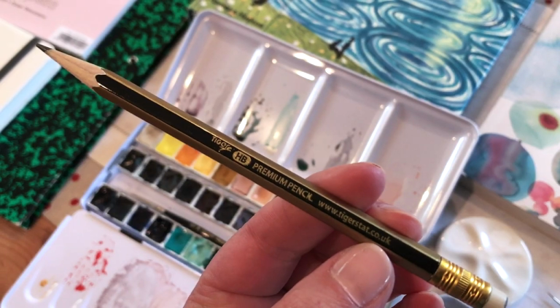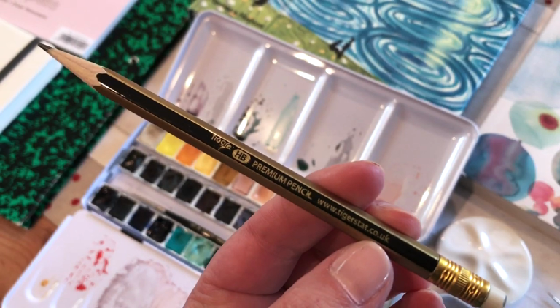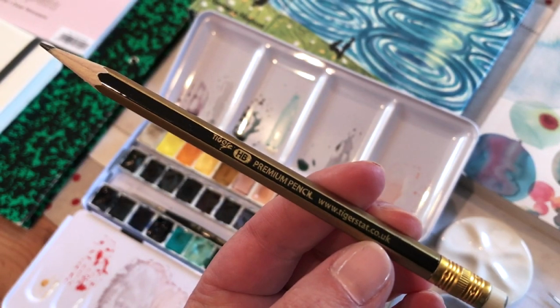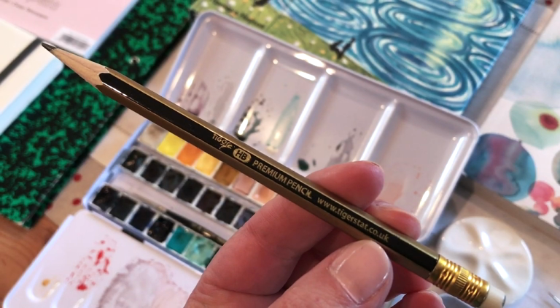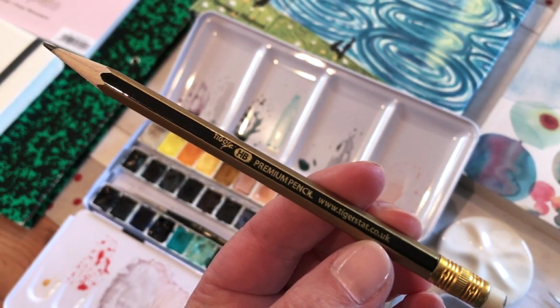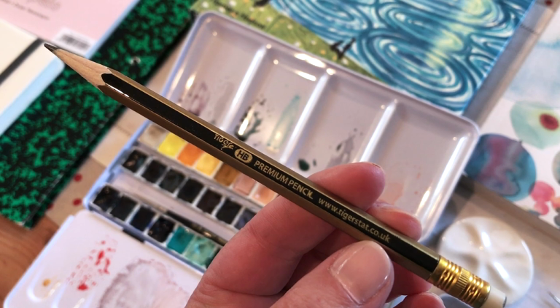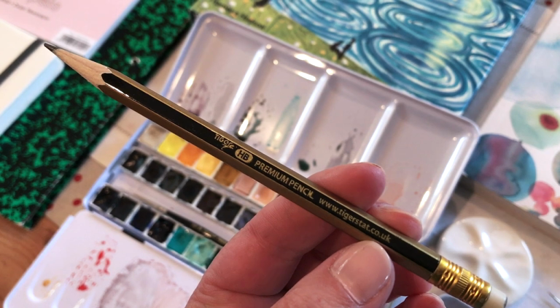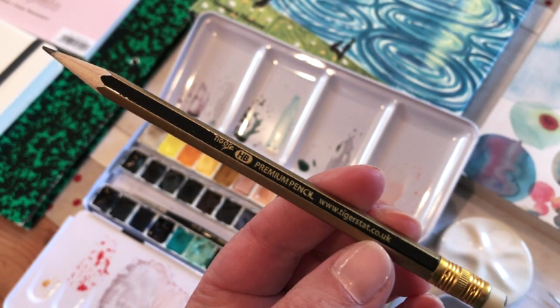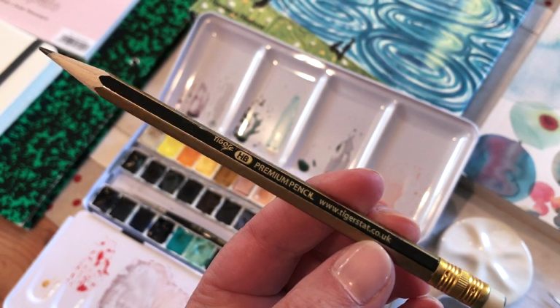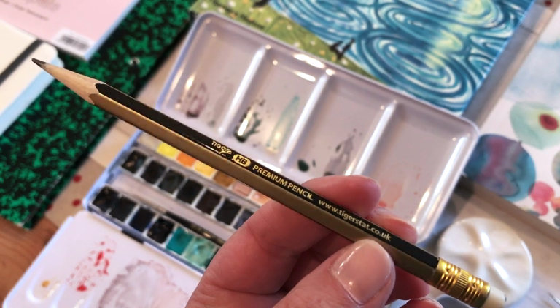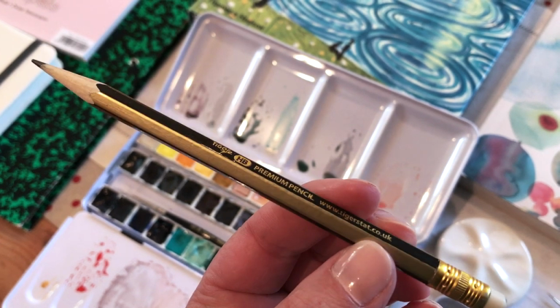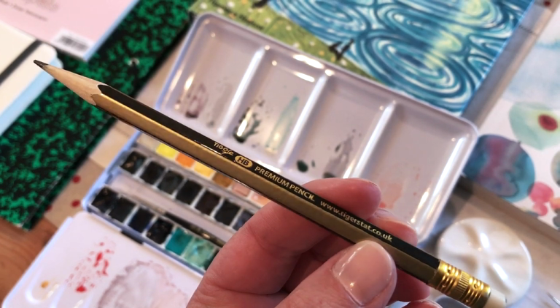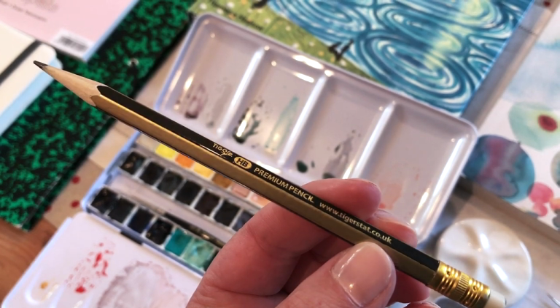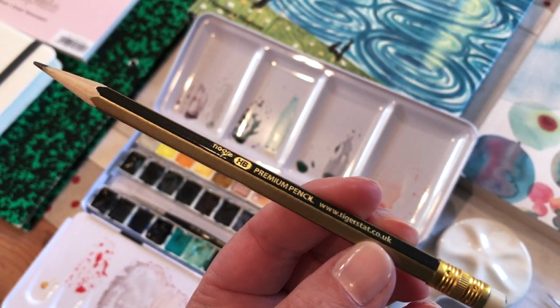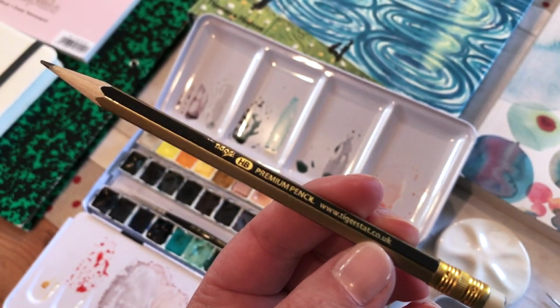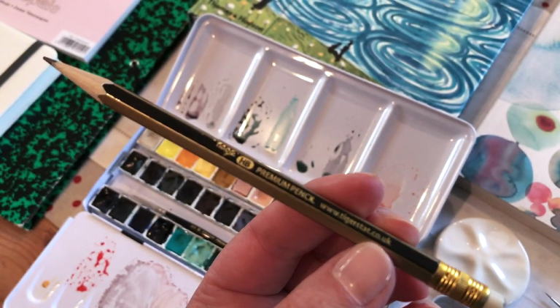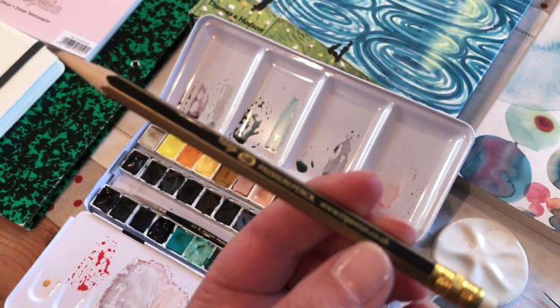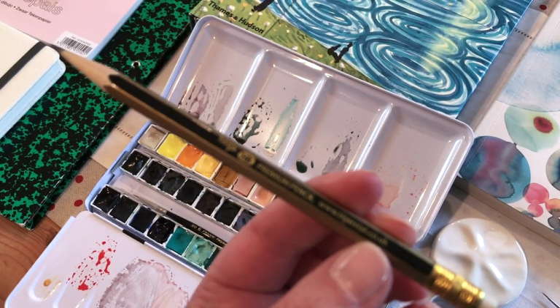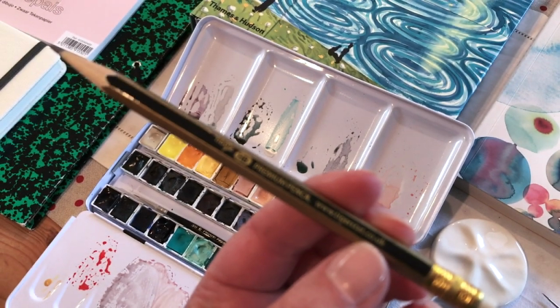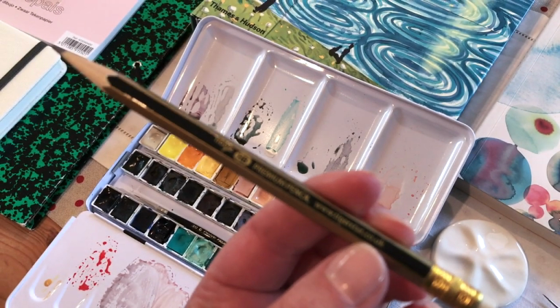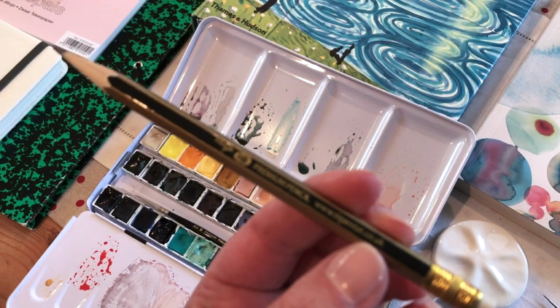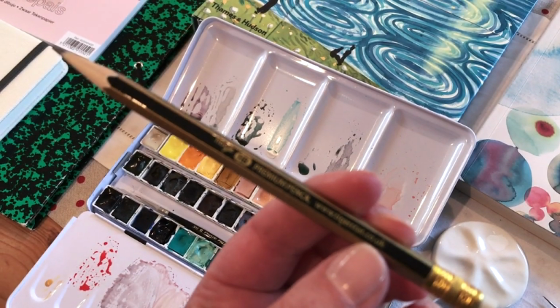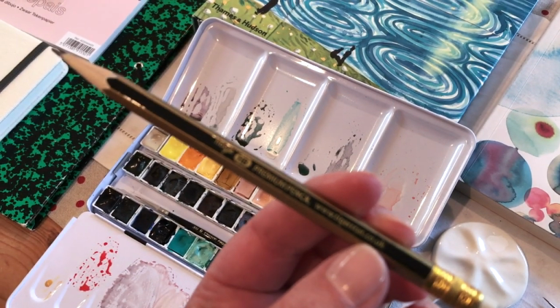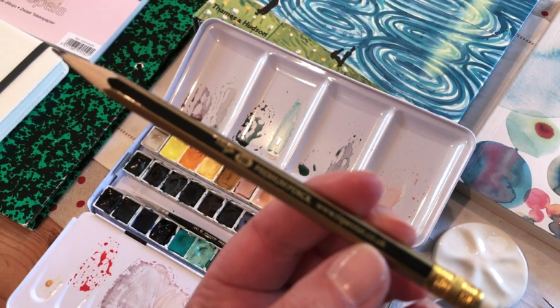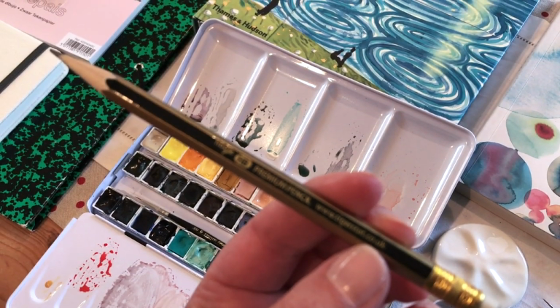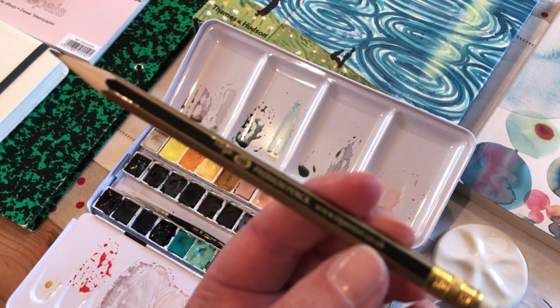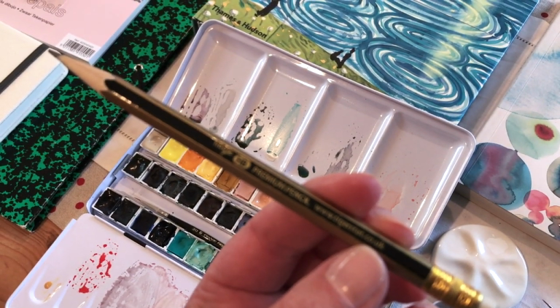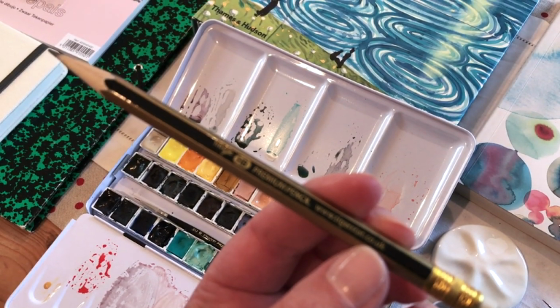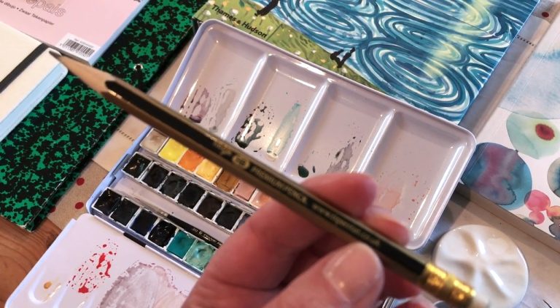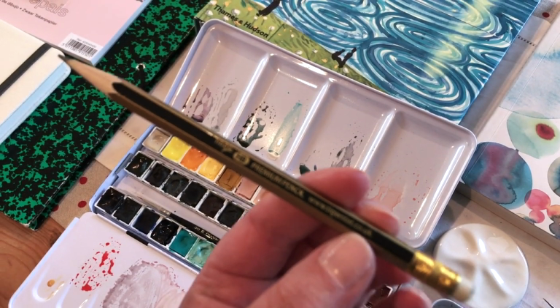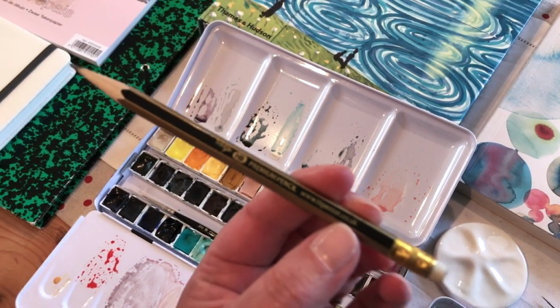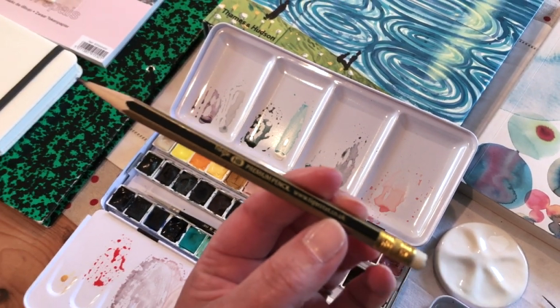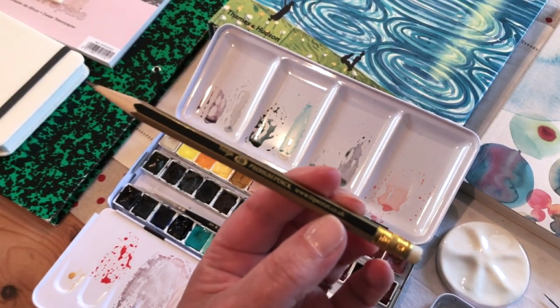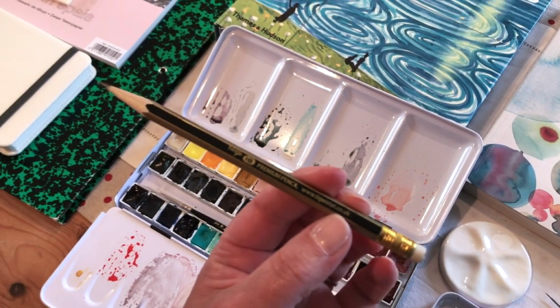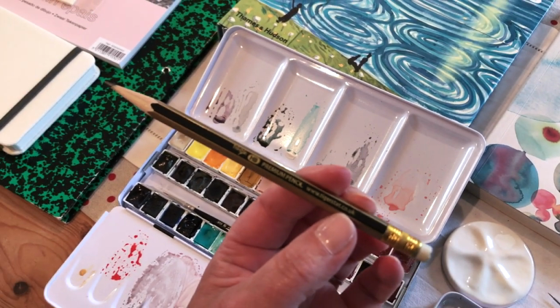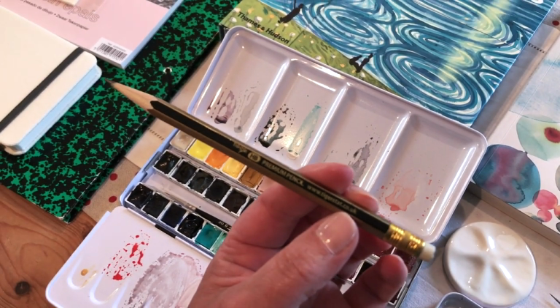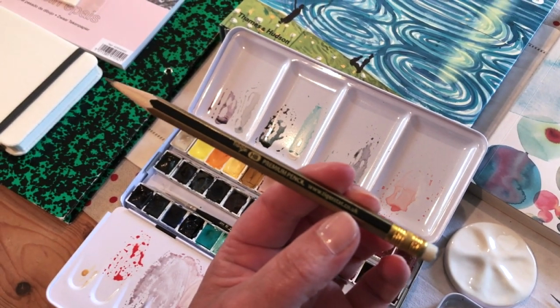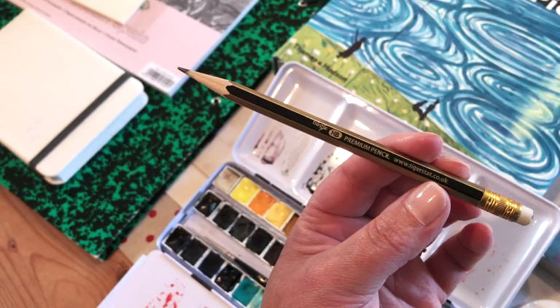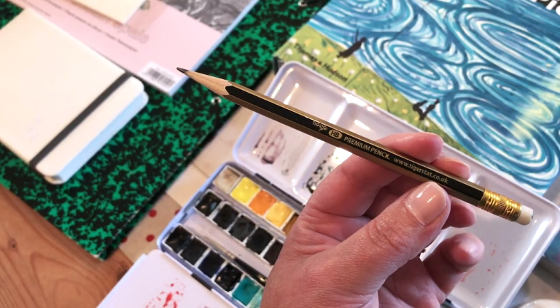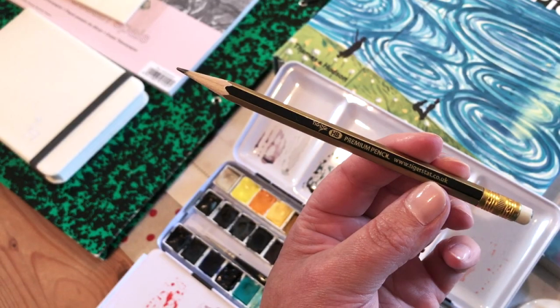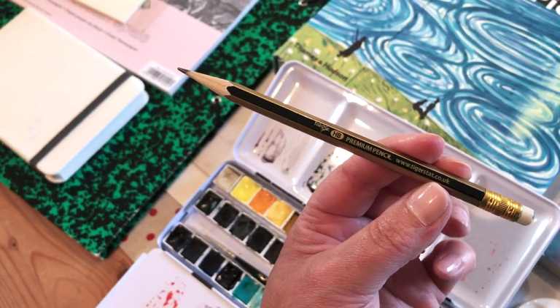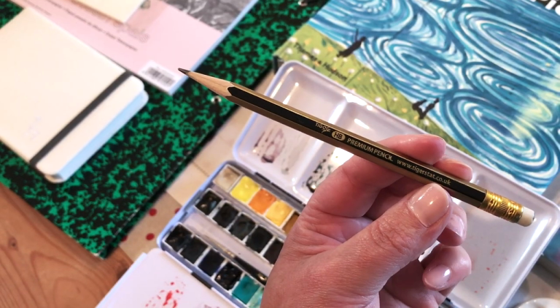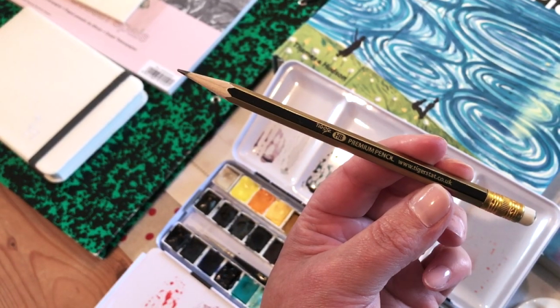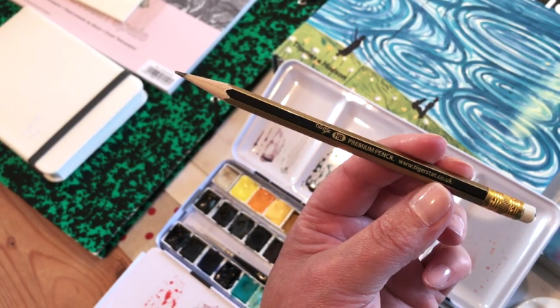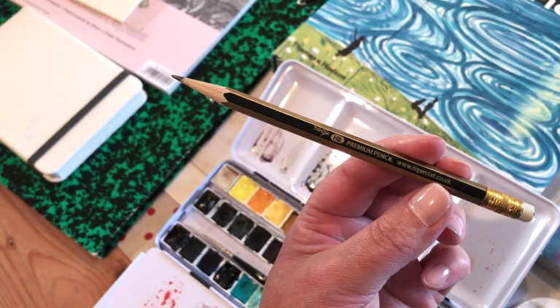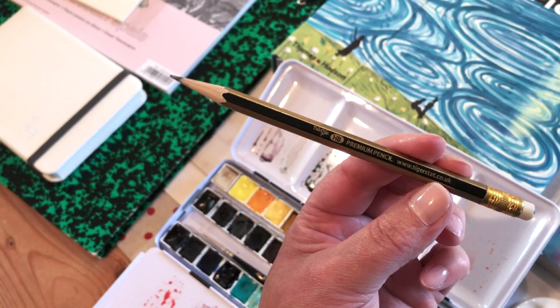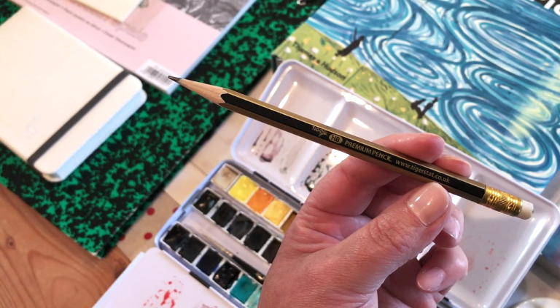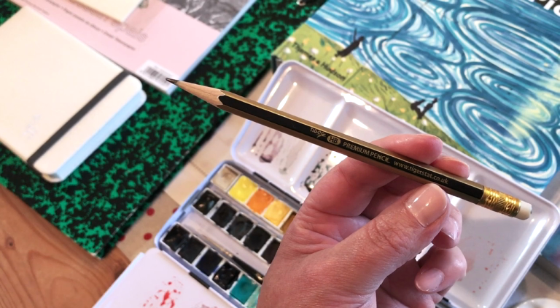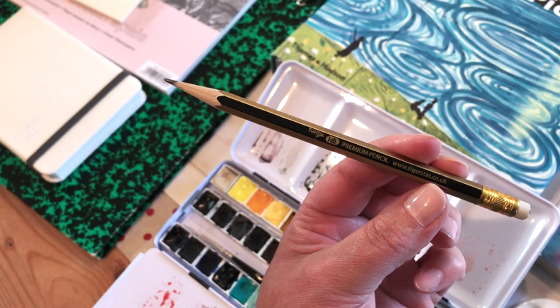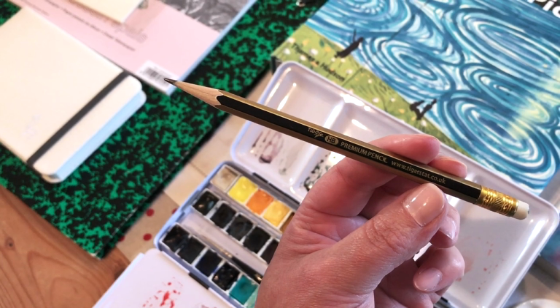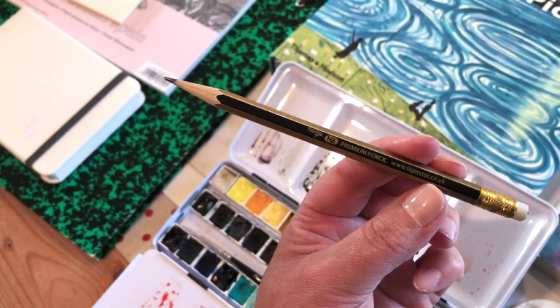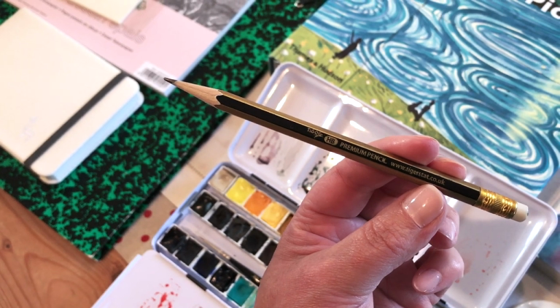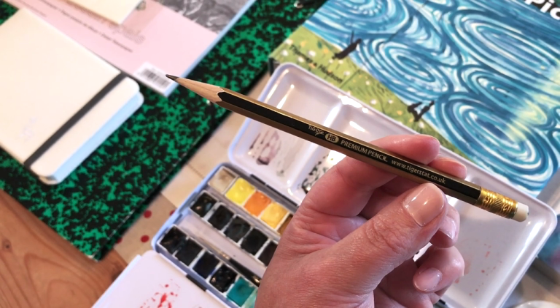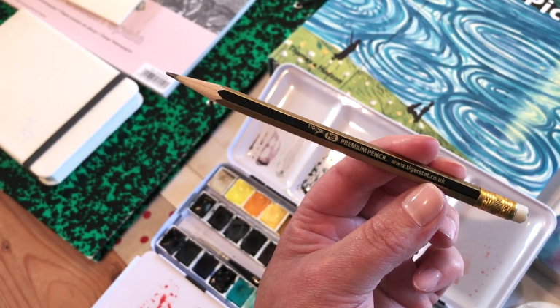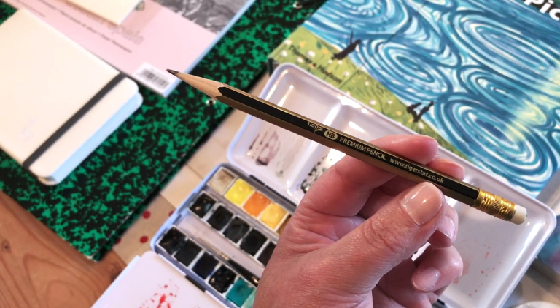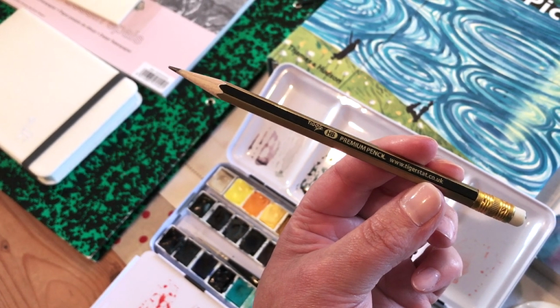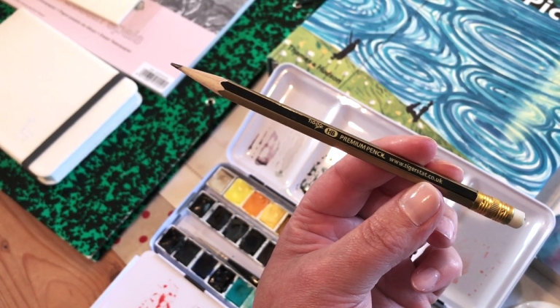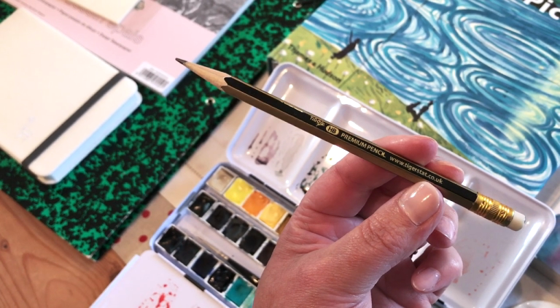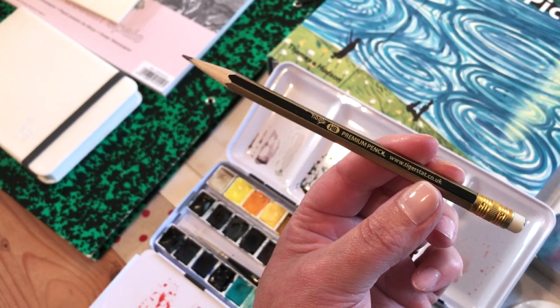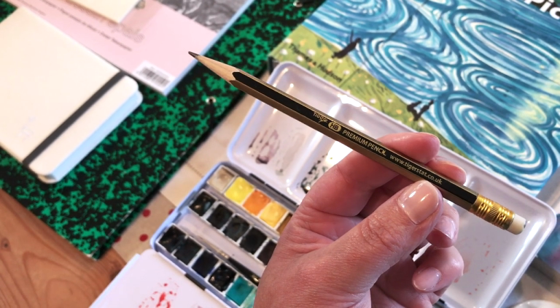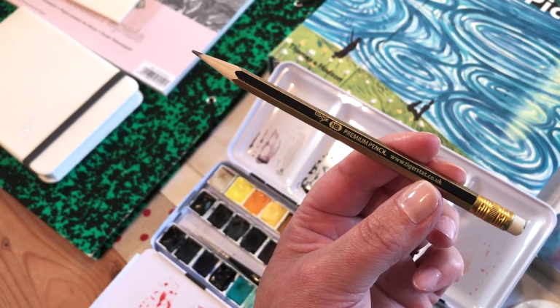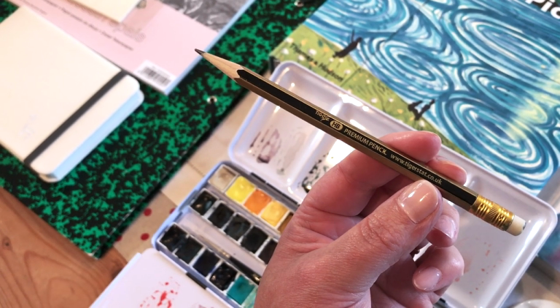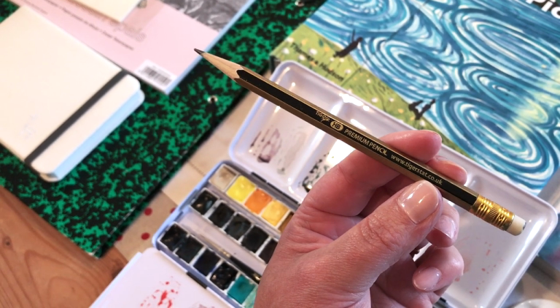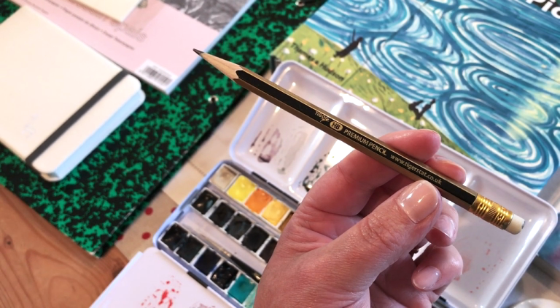I decided to bring just one basic graphite pencil with me — just an HB, to sketch out the watercolour paintings.